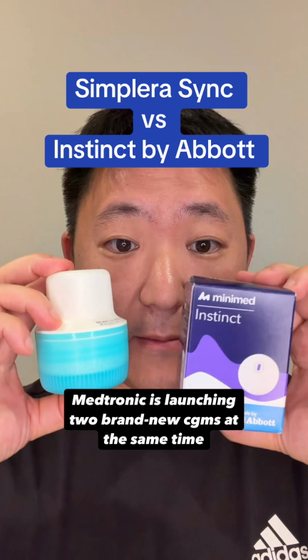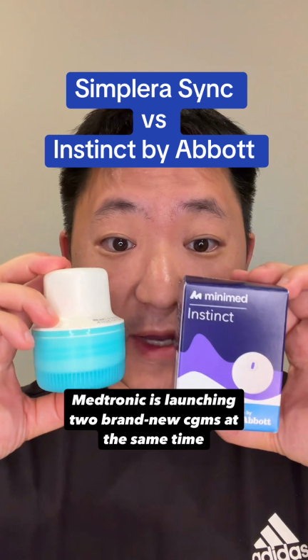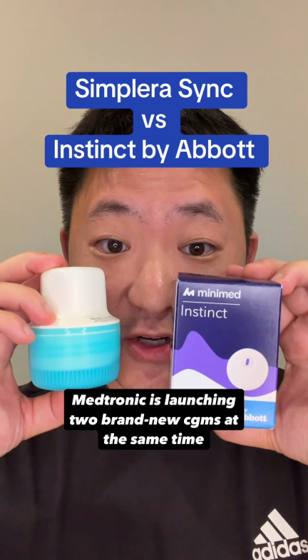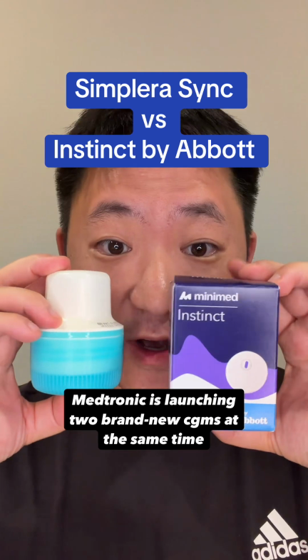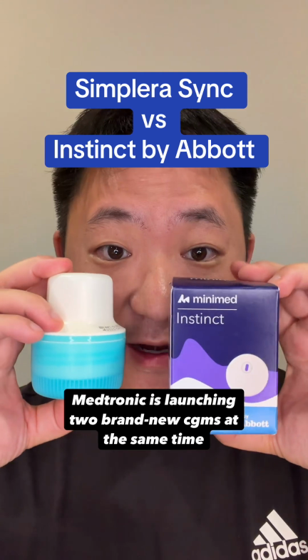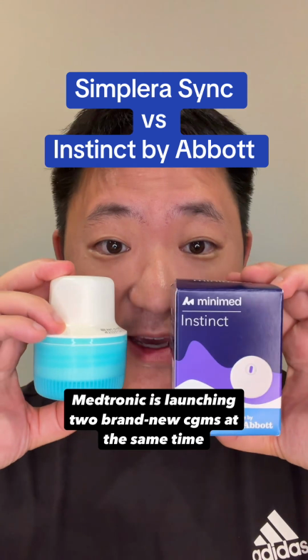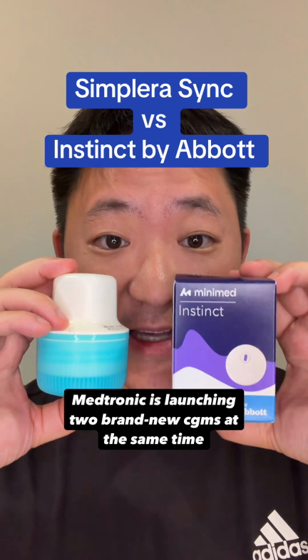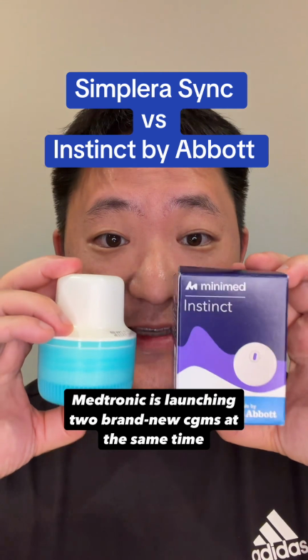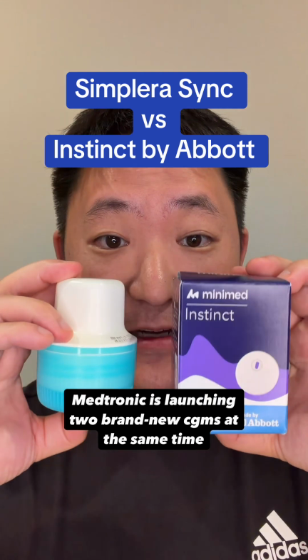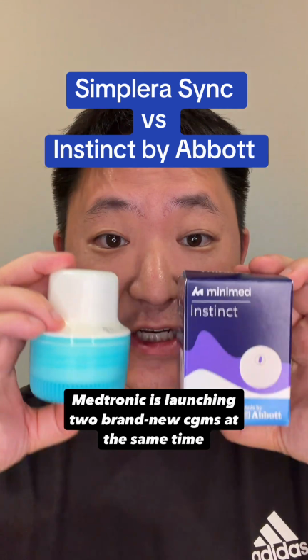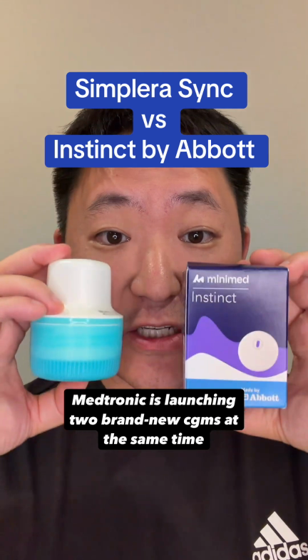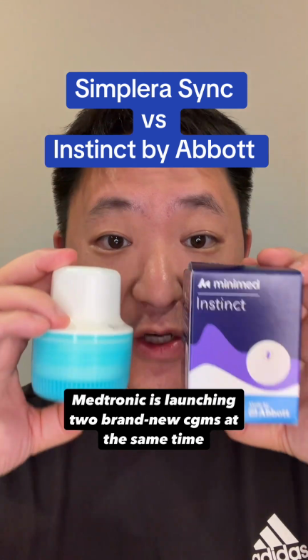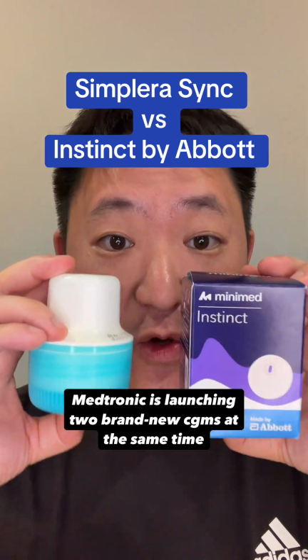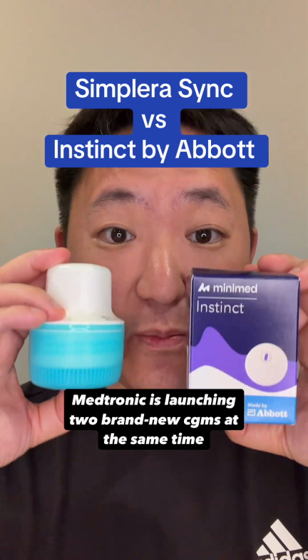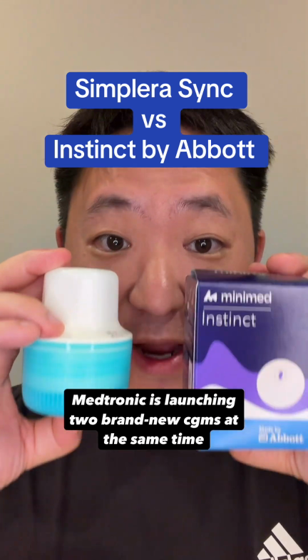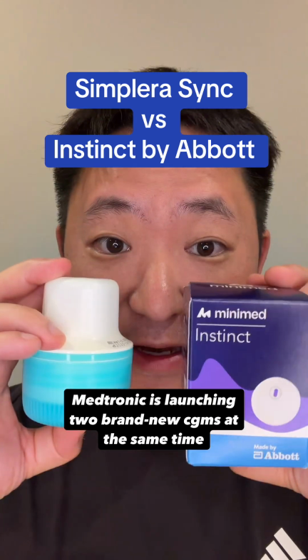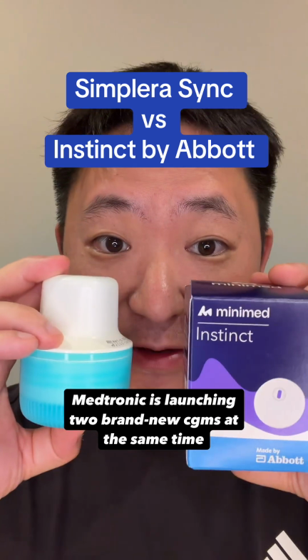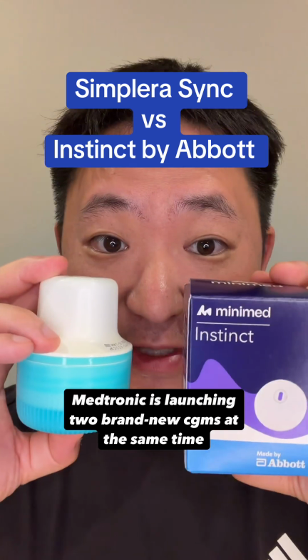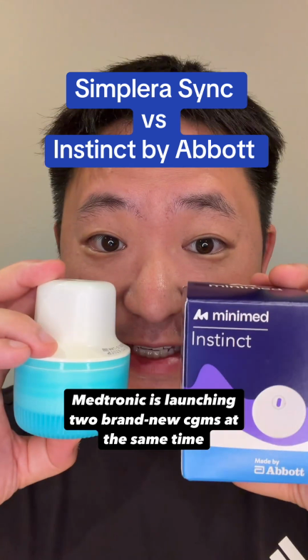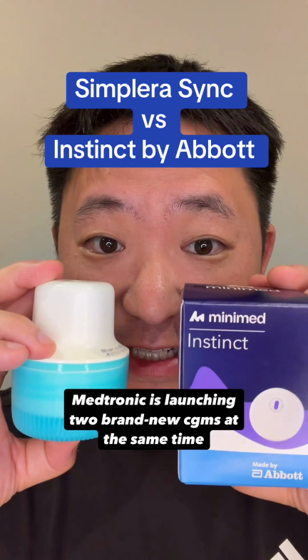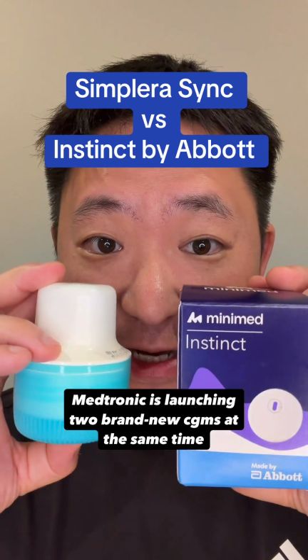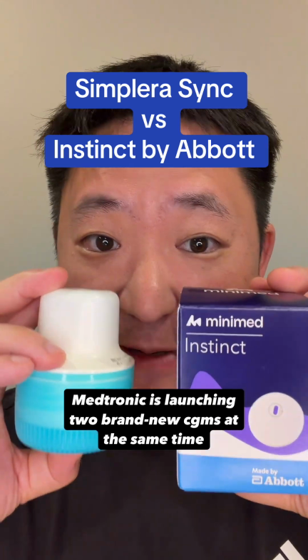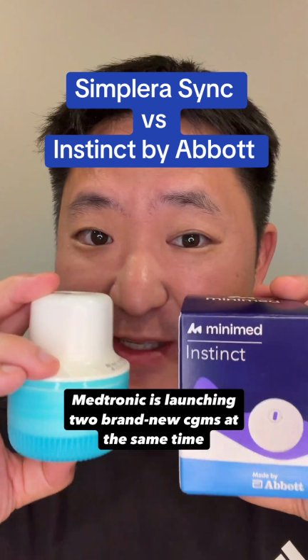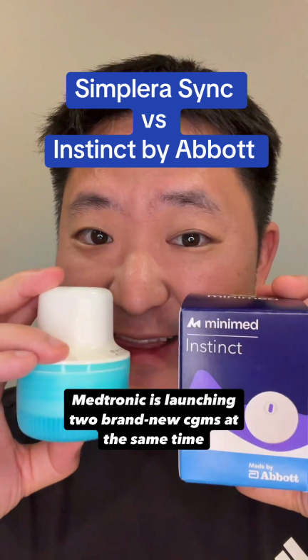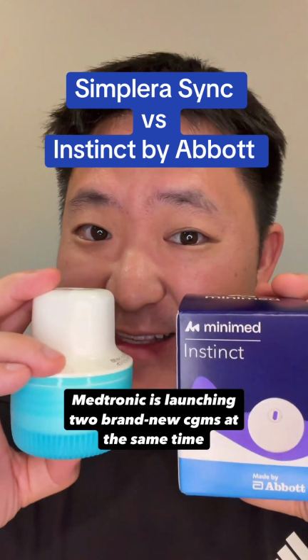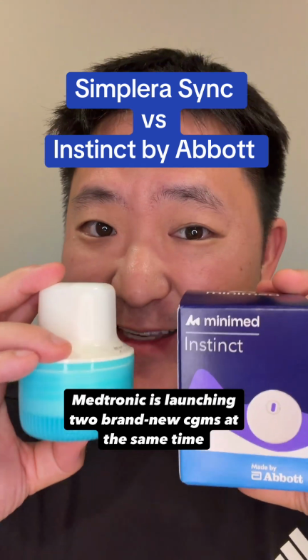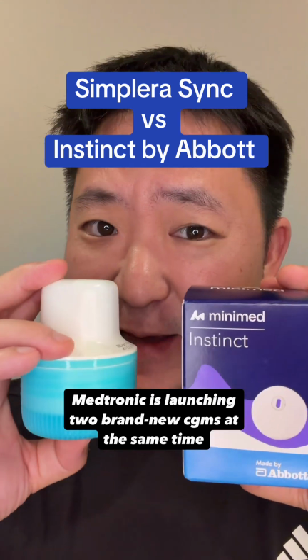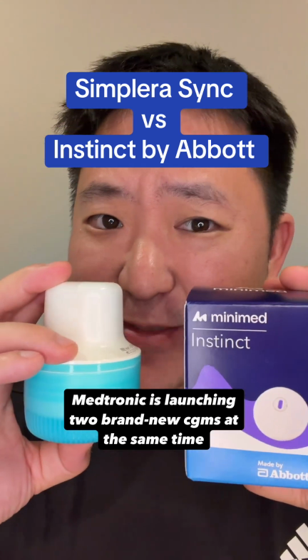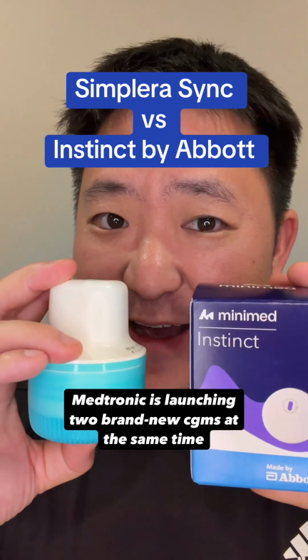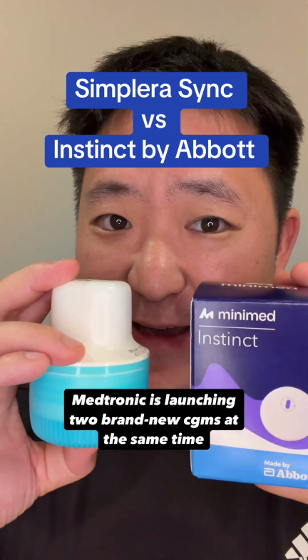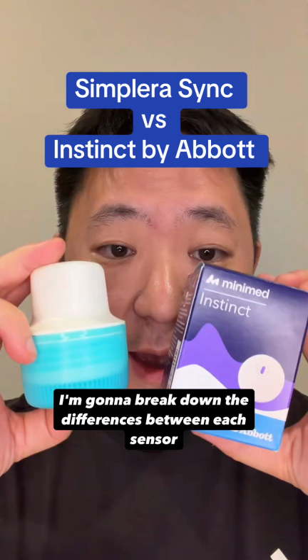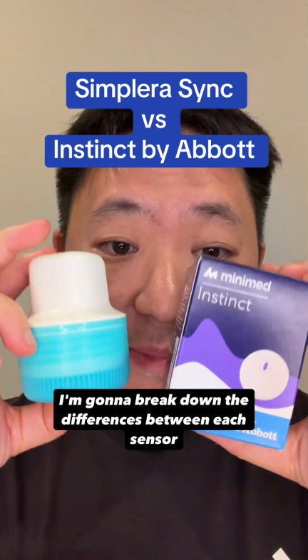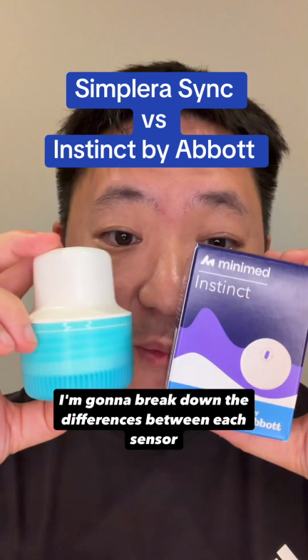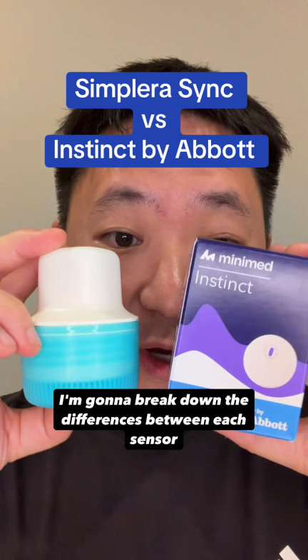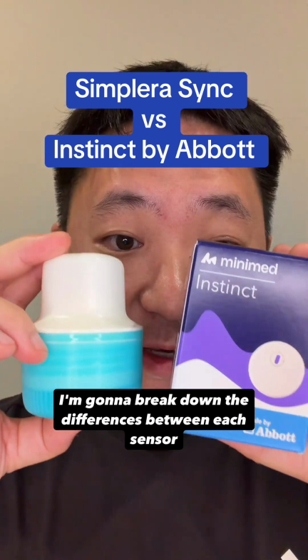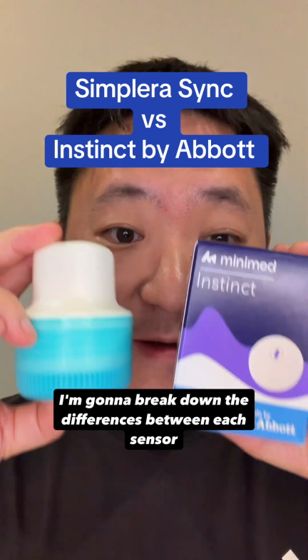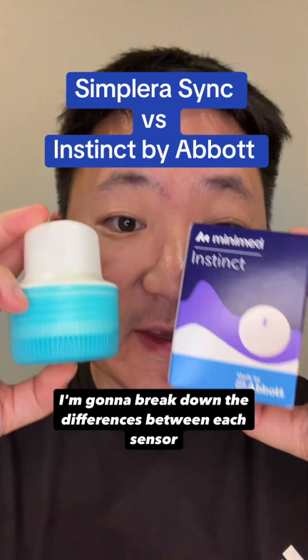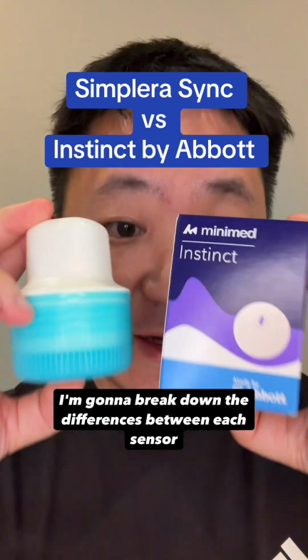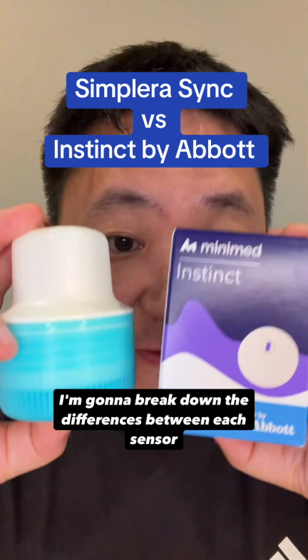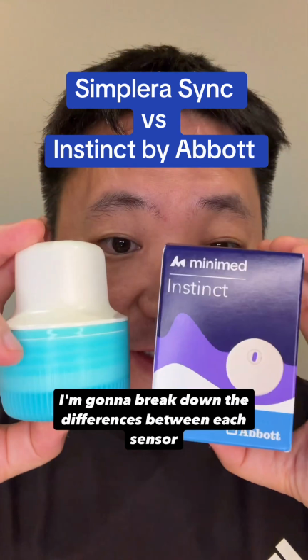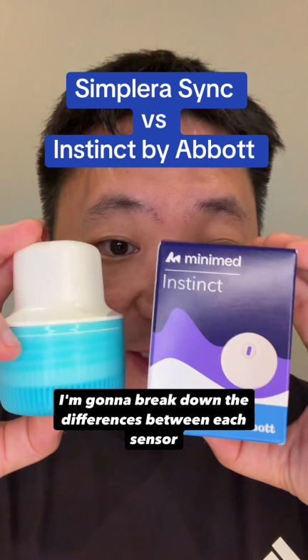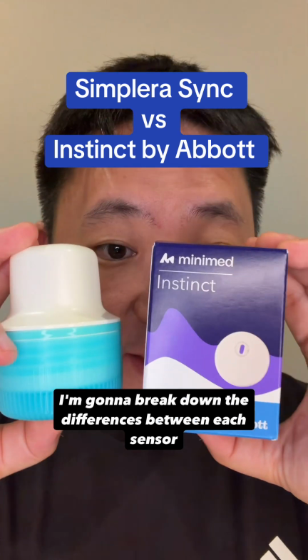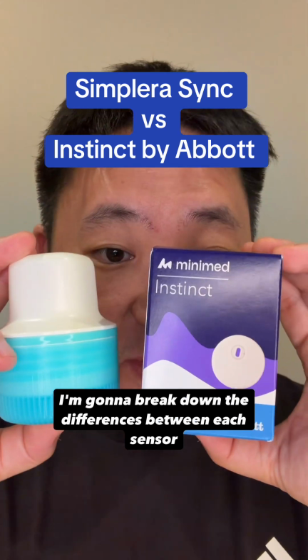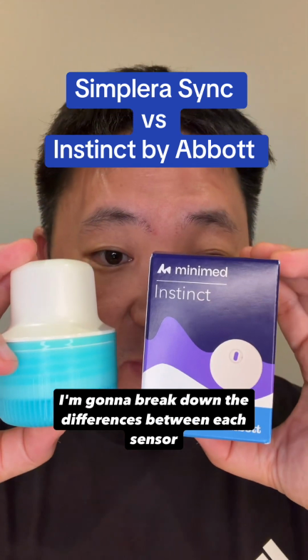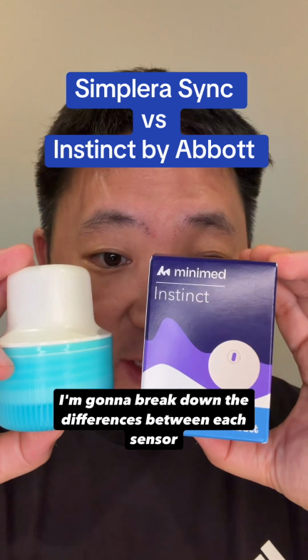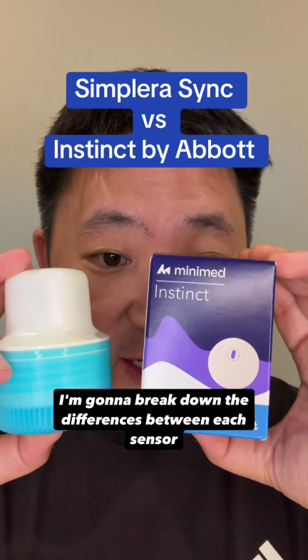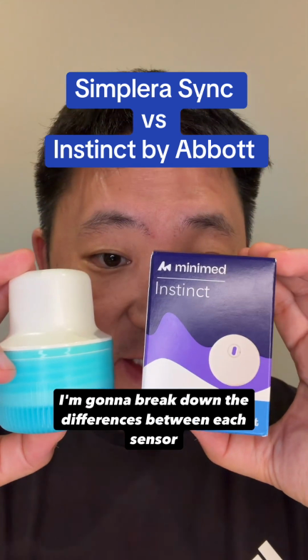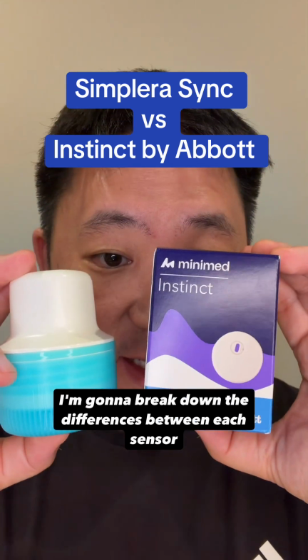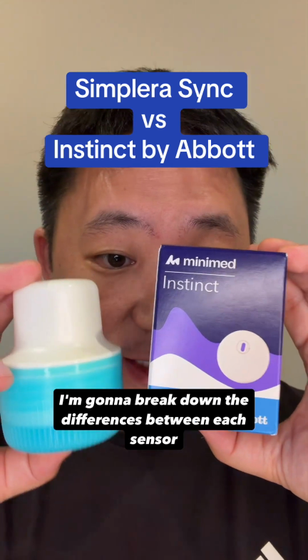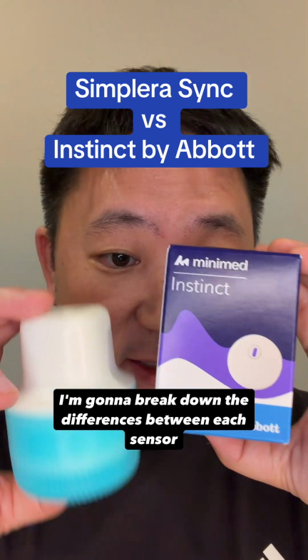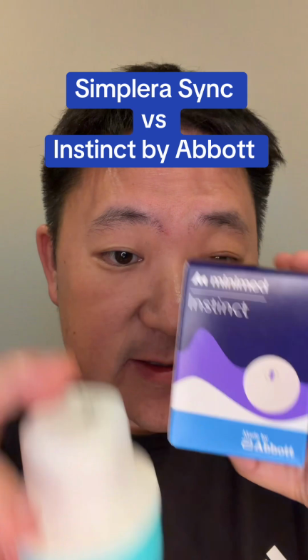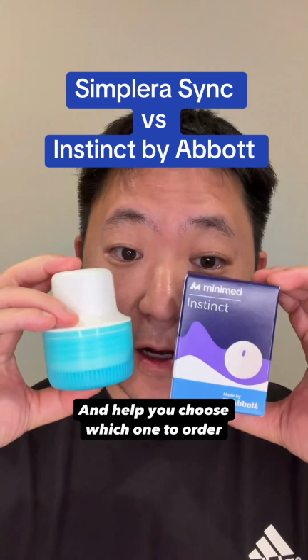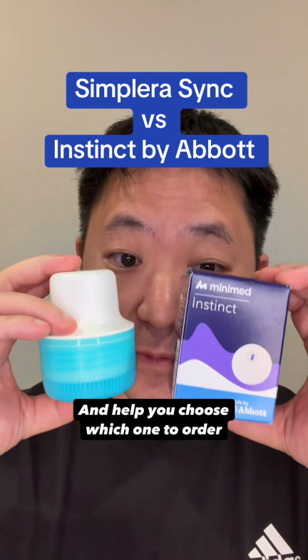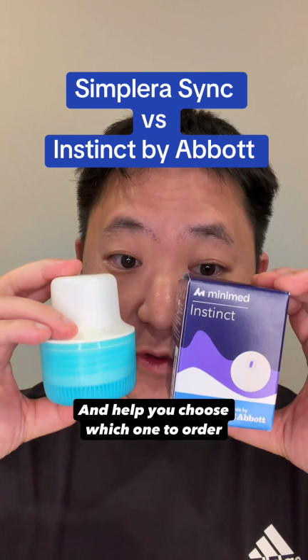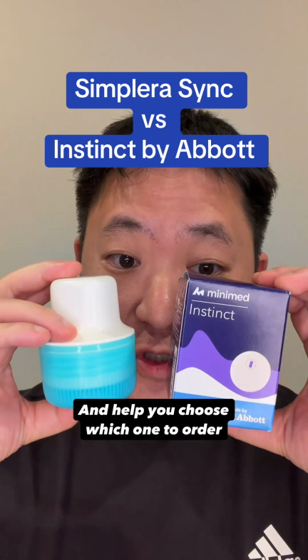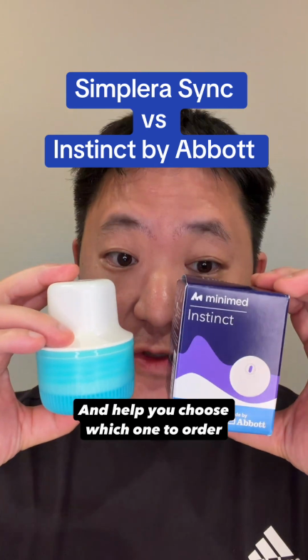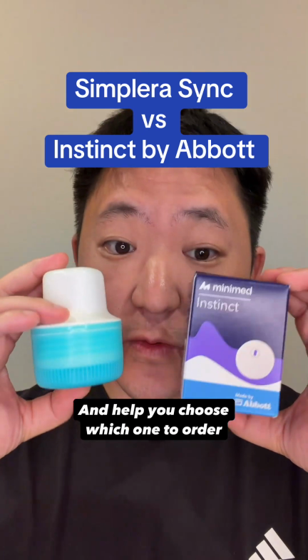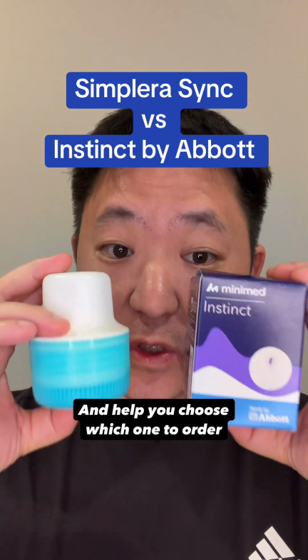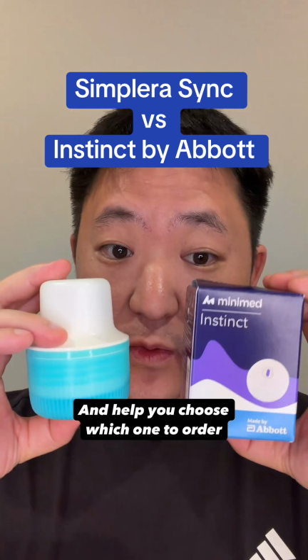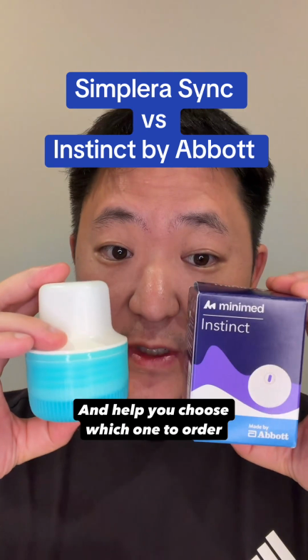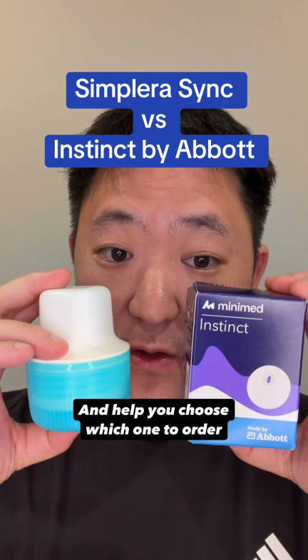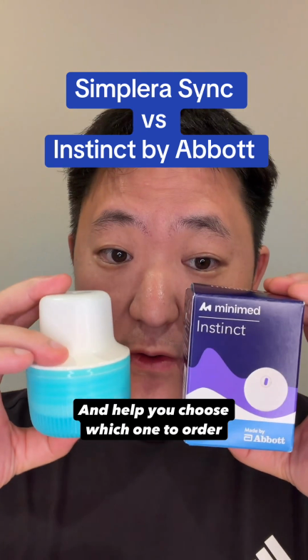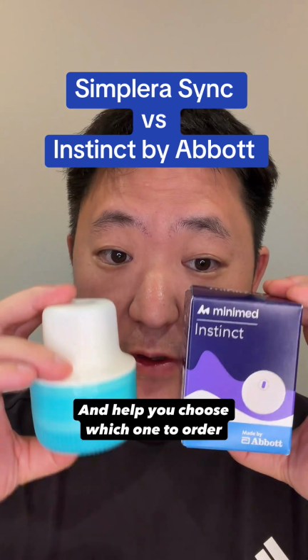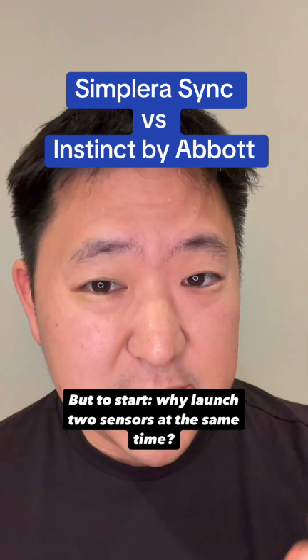Medtronic is launching two brand new CGMs at the same time. I'm going to break down the differences between each sensor and help you choose which one to order.